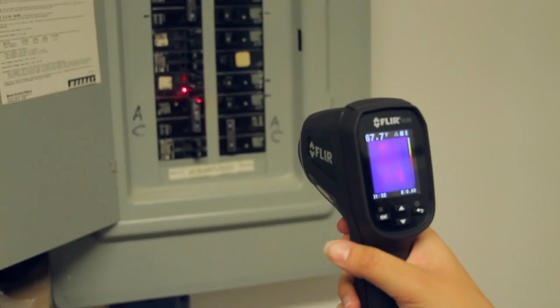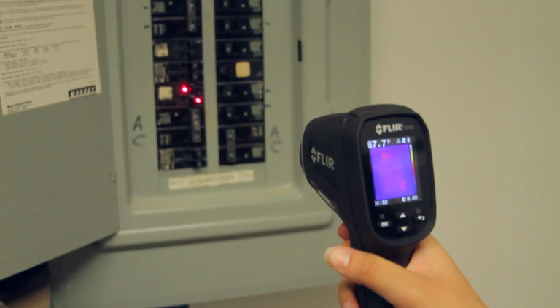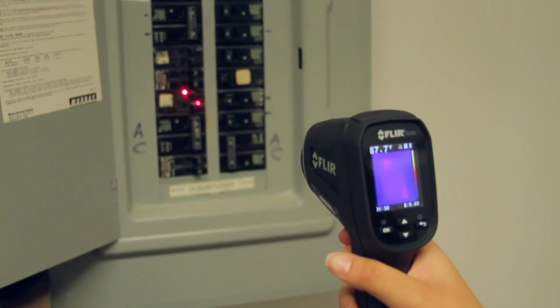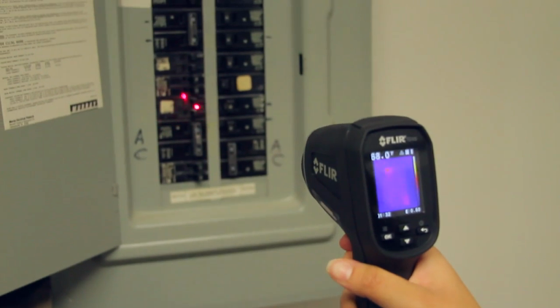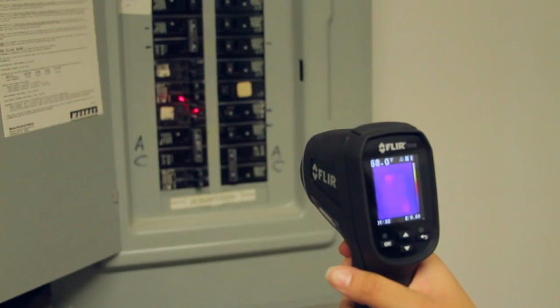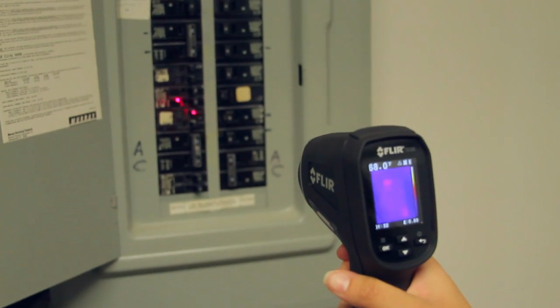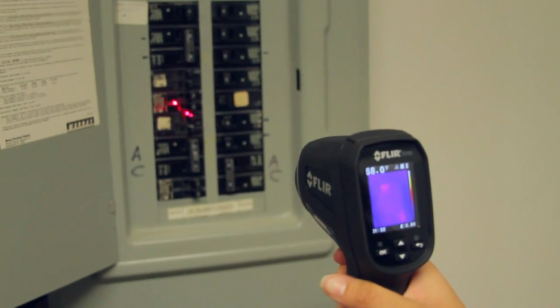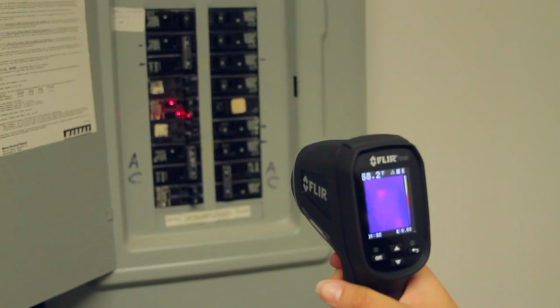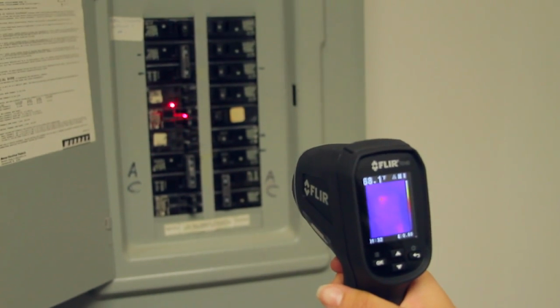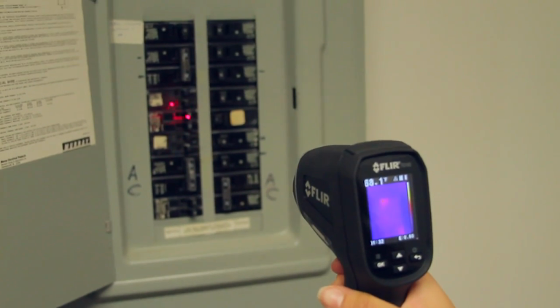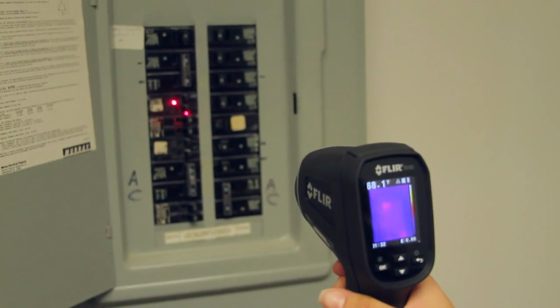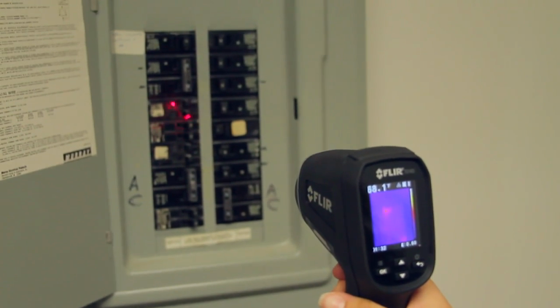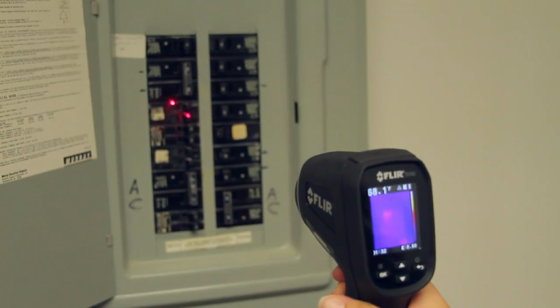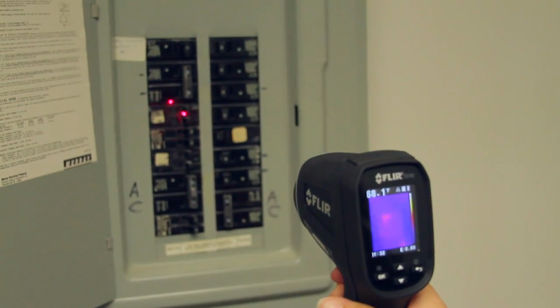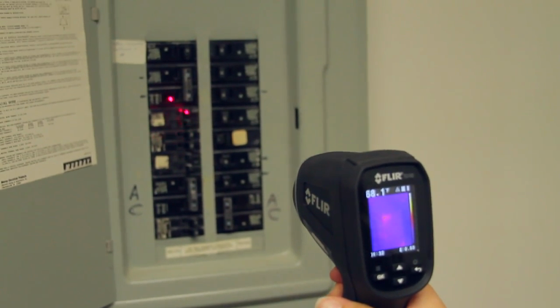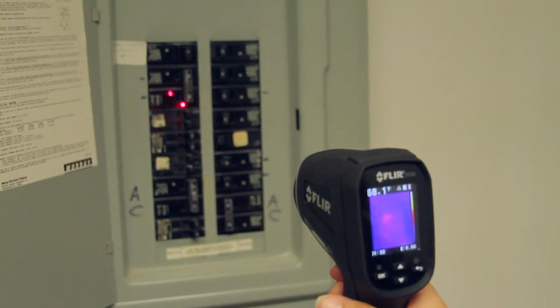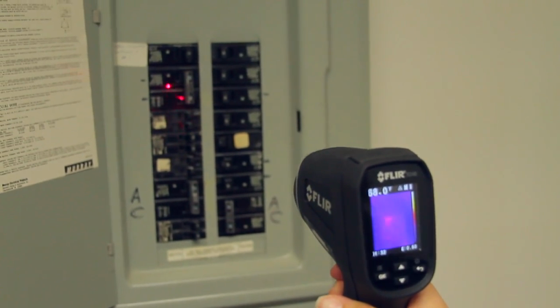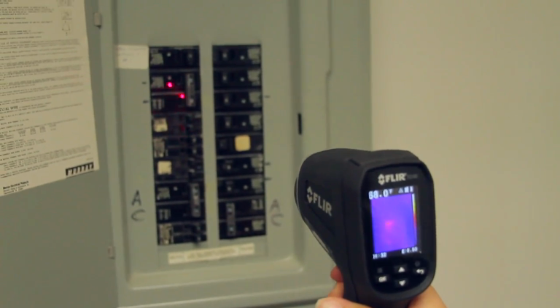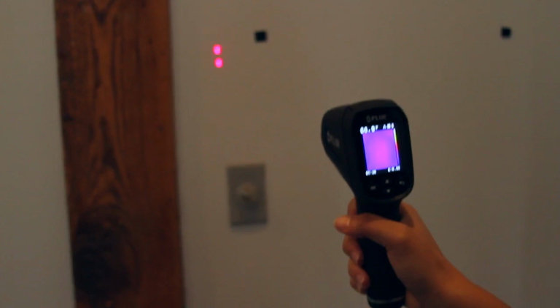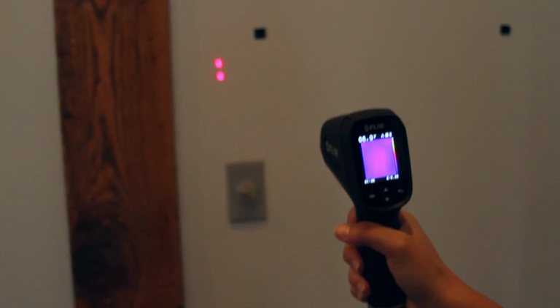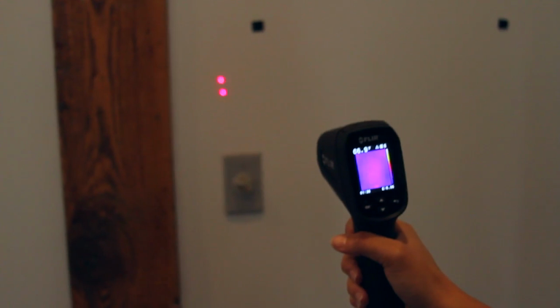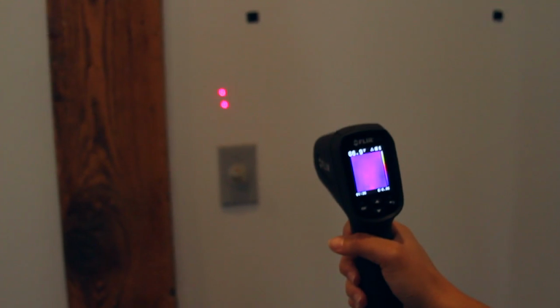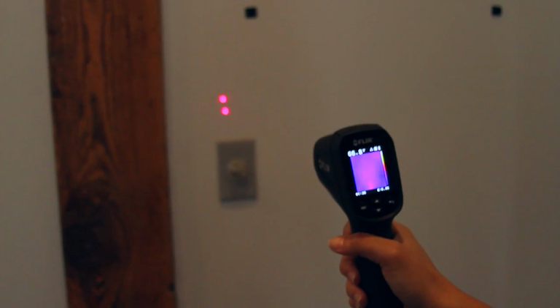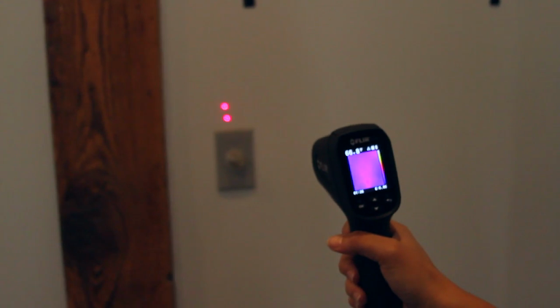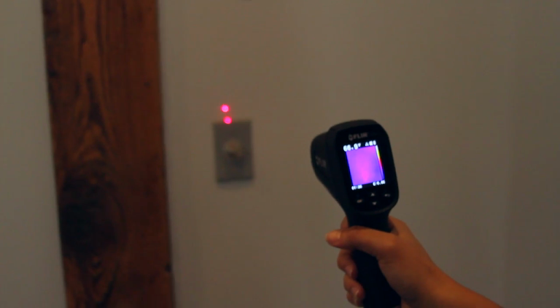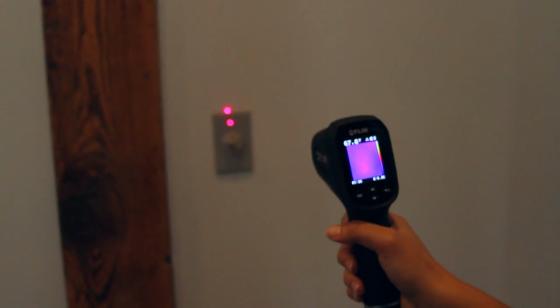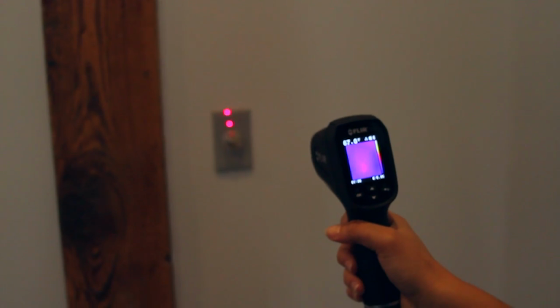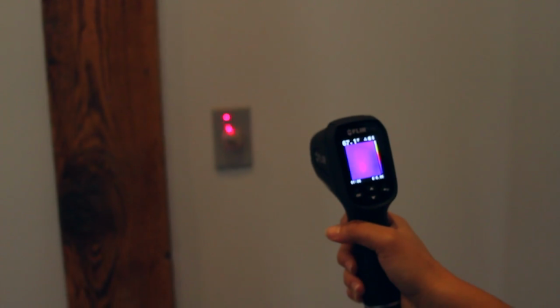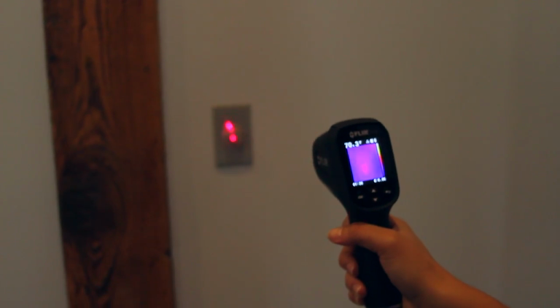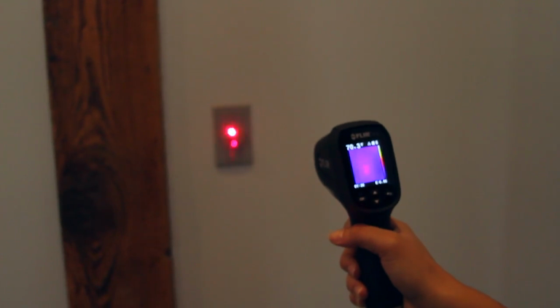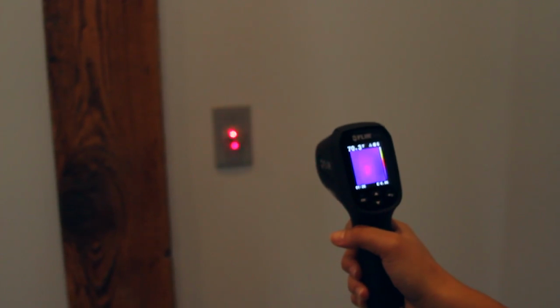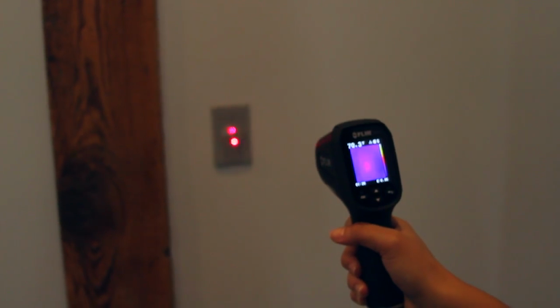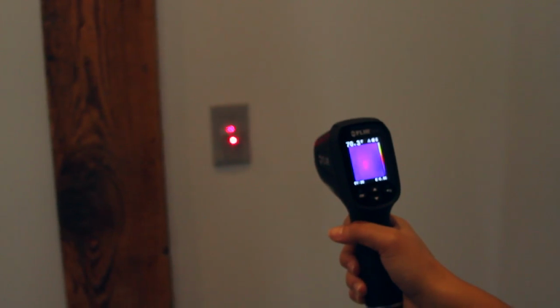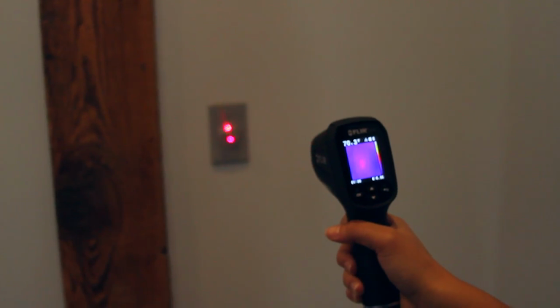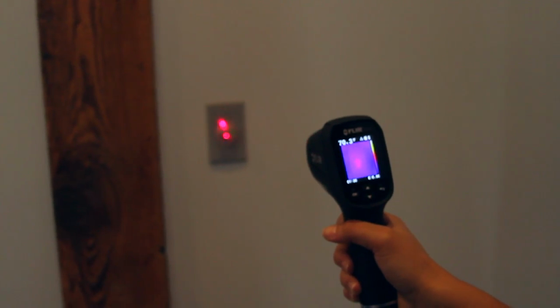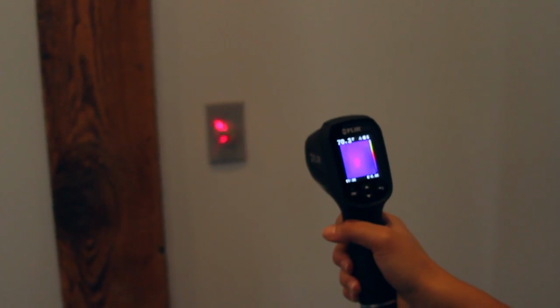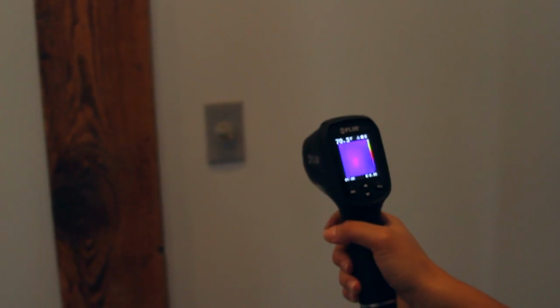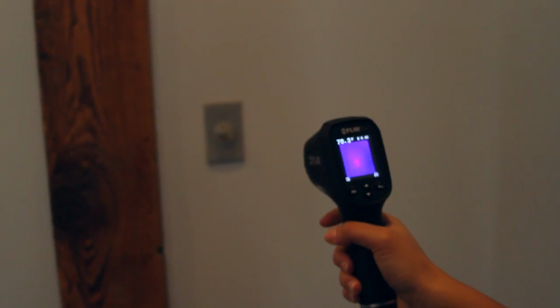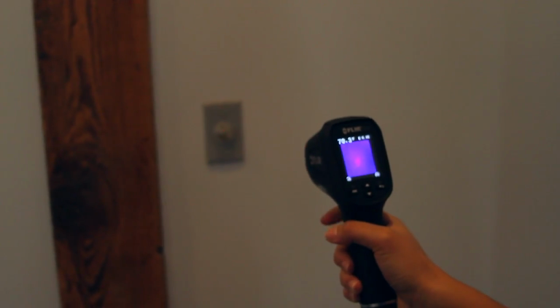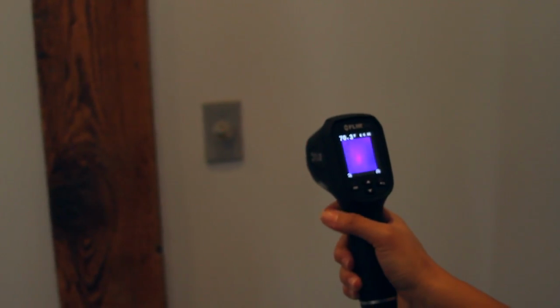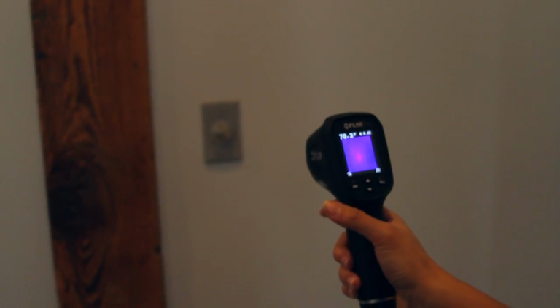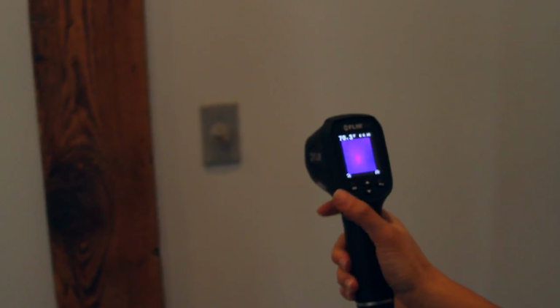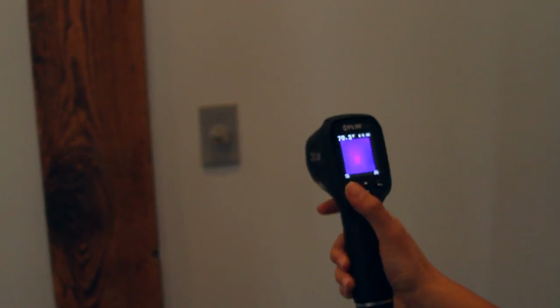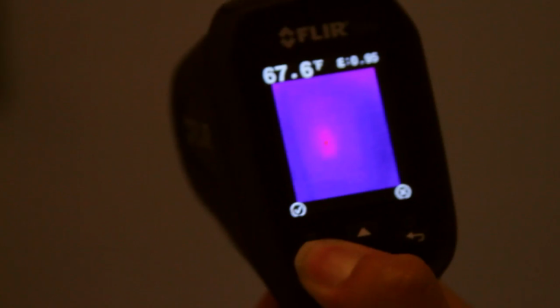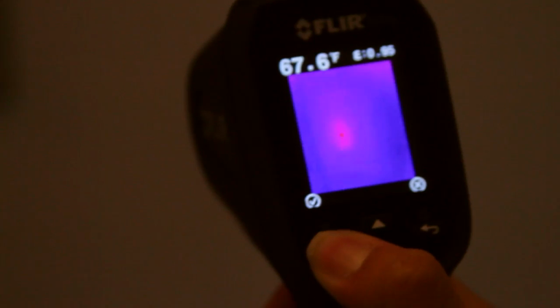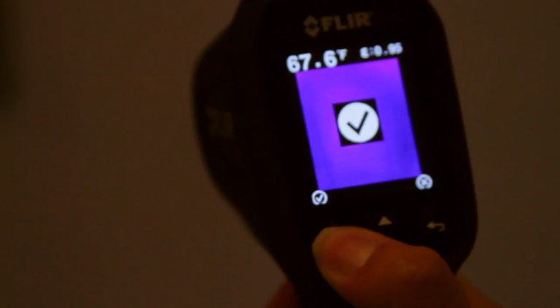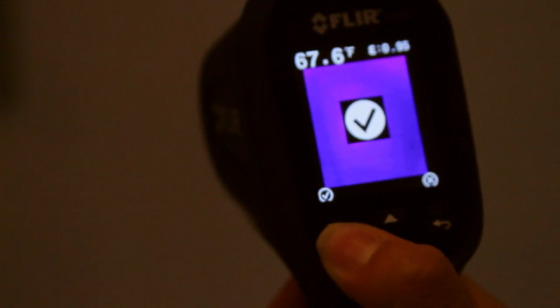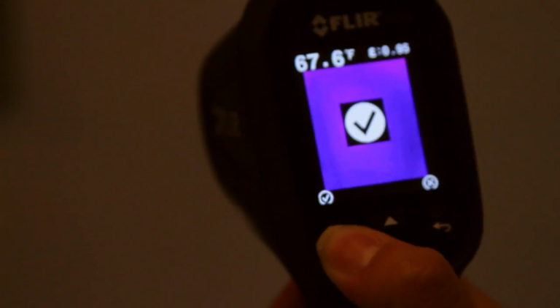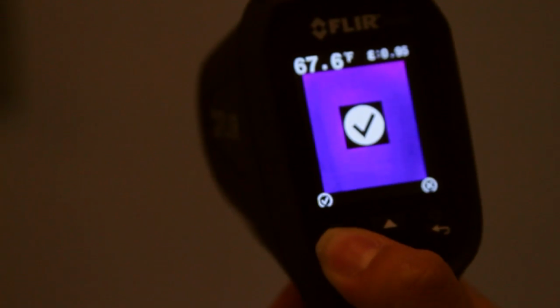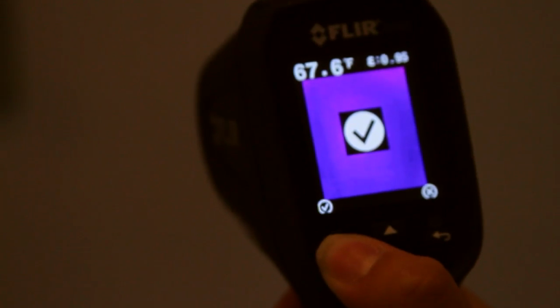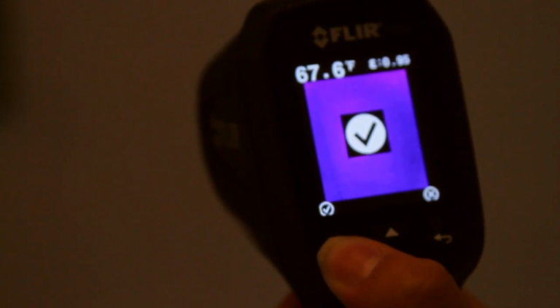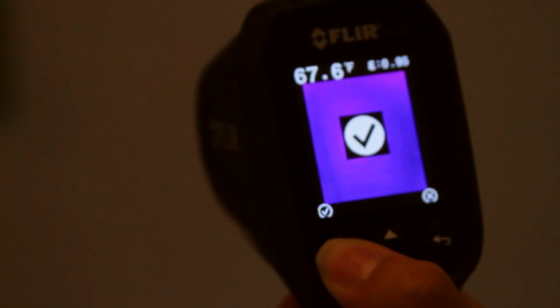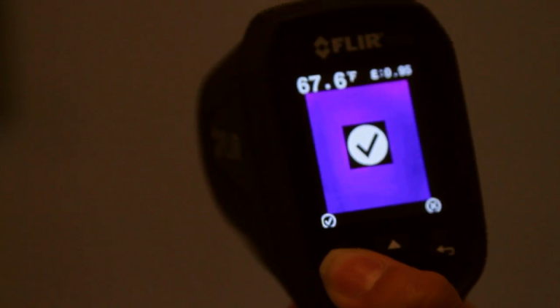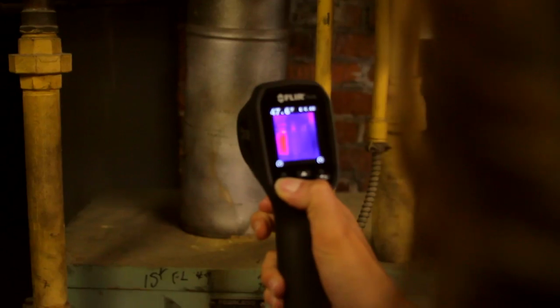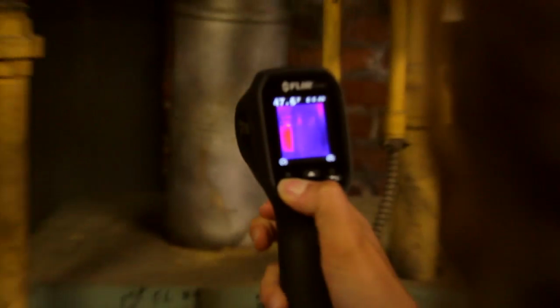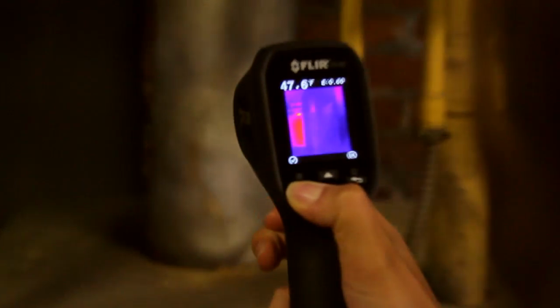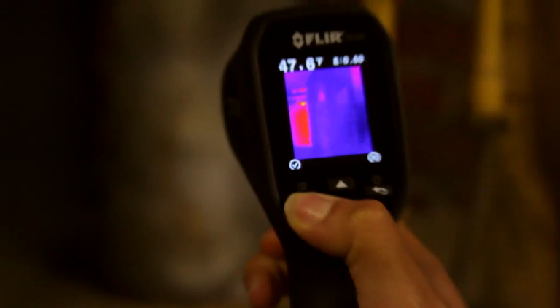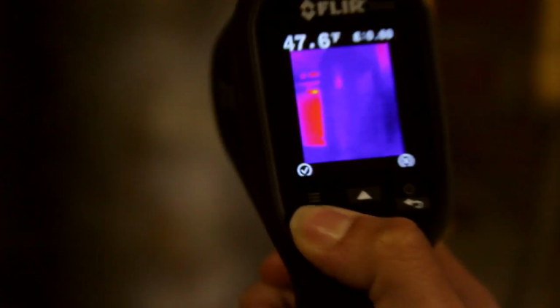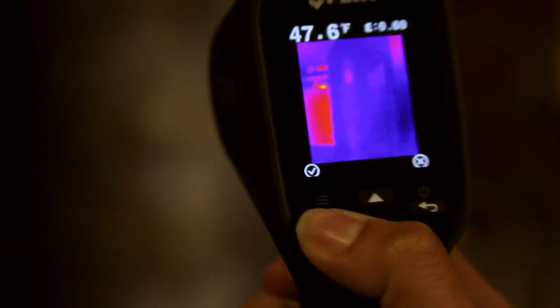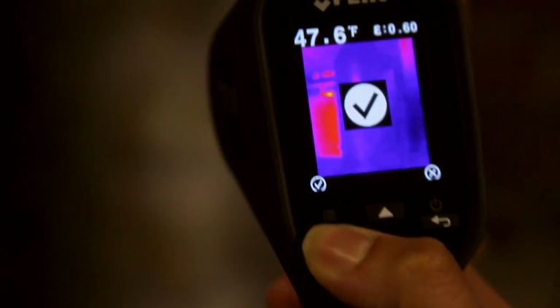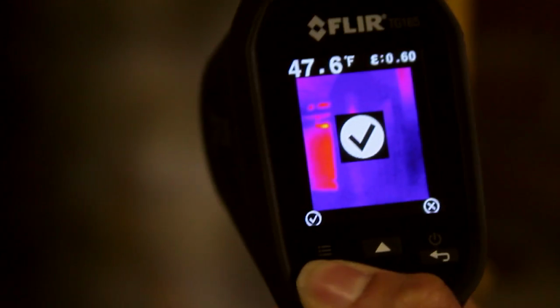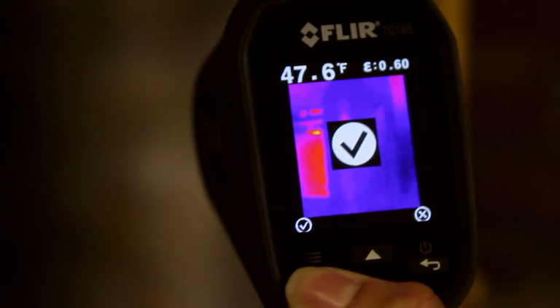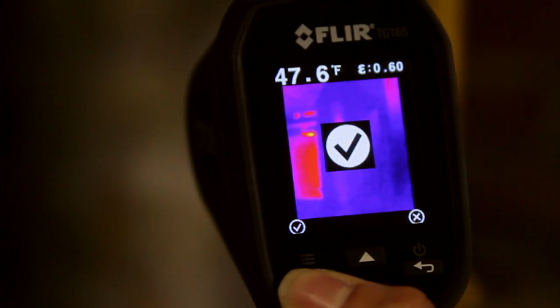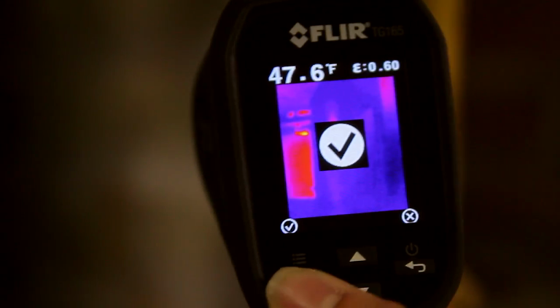A pull of the trigger lights up dual lasers to help you frame the target area and lets you save images and temperatures to document evidence.